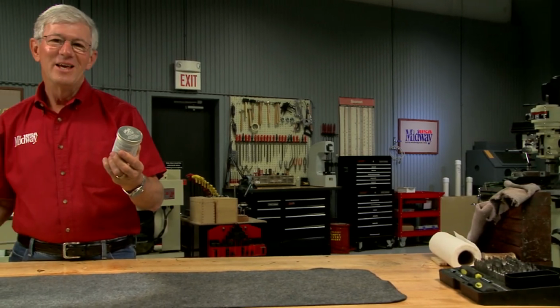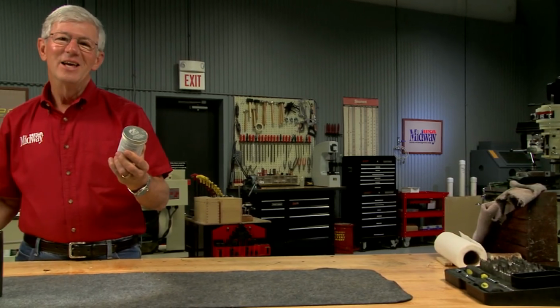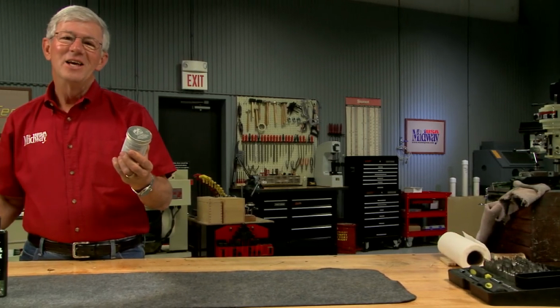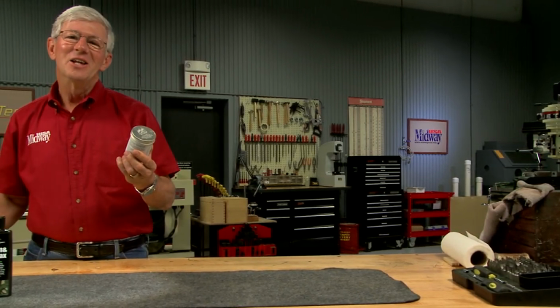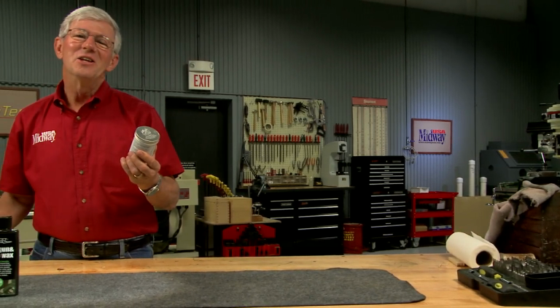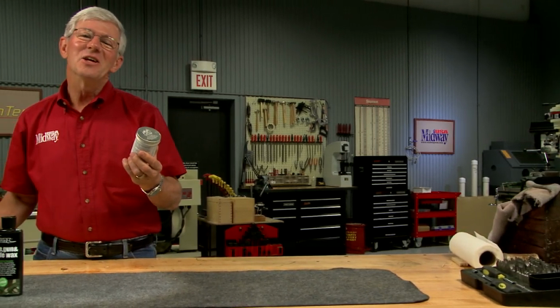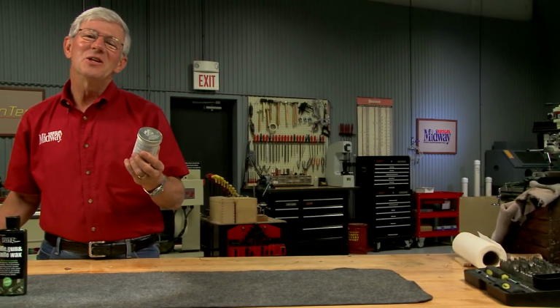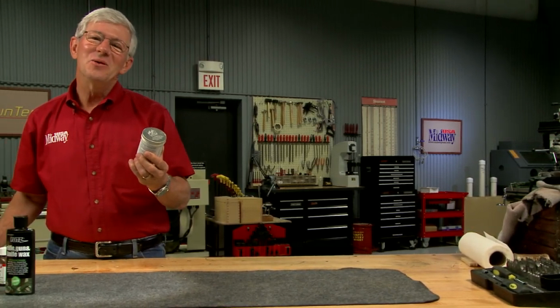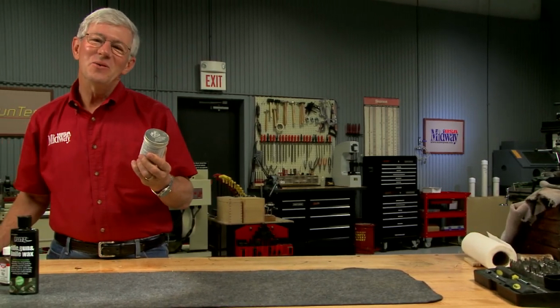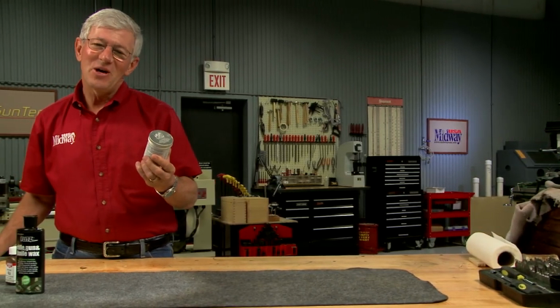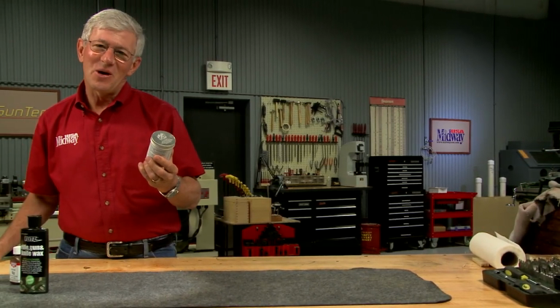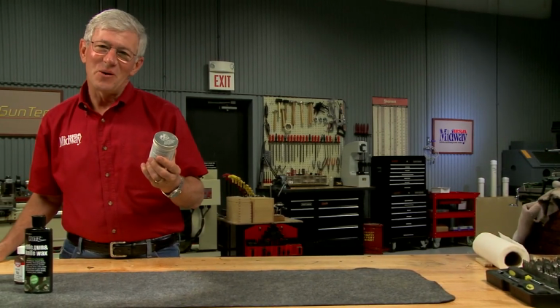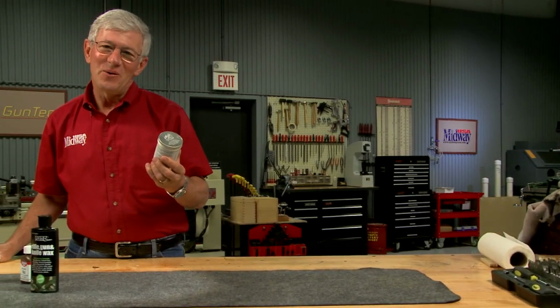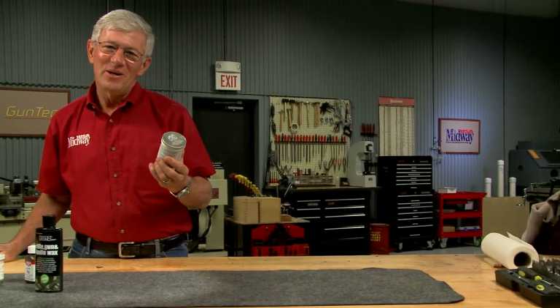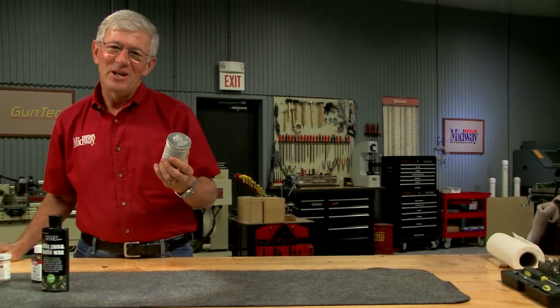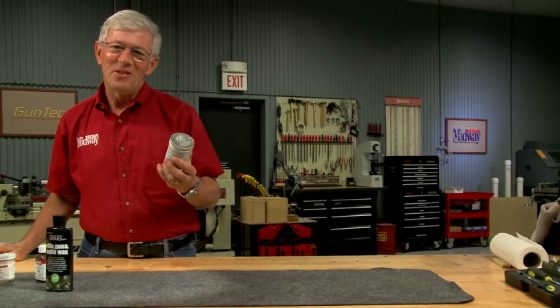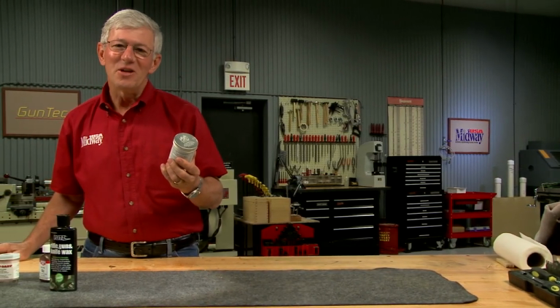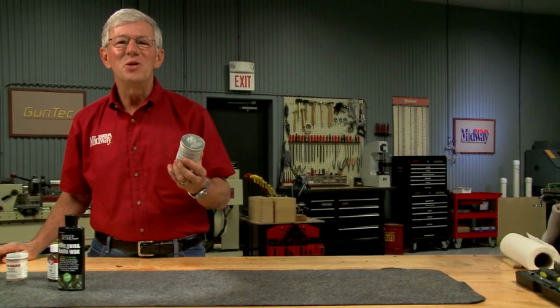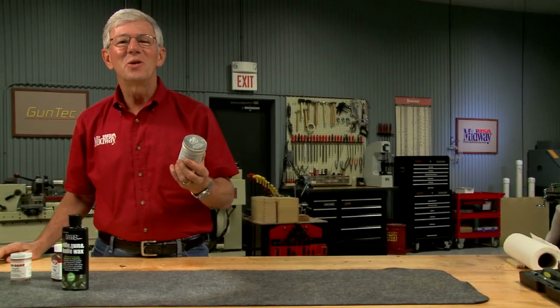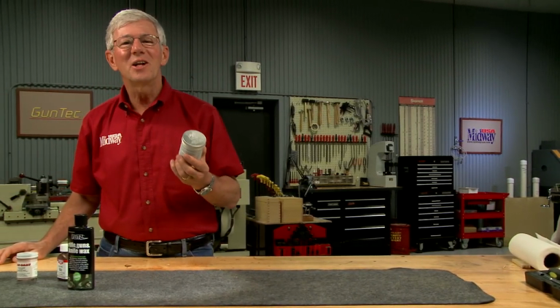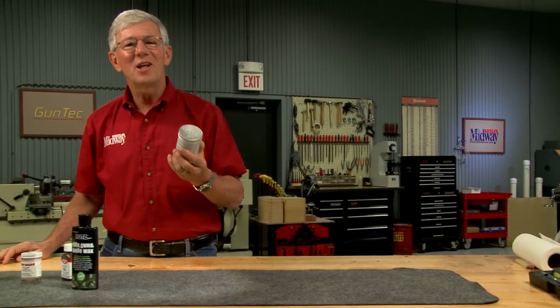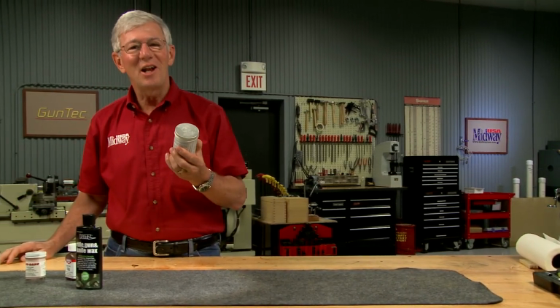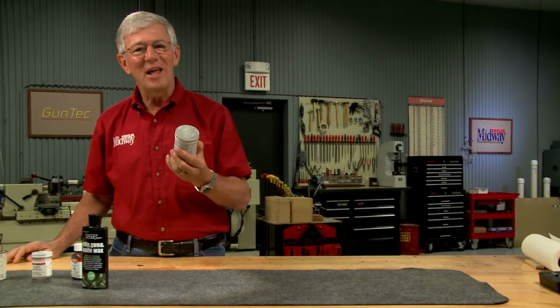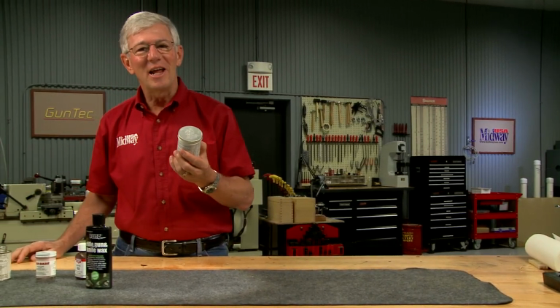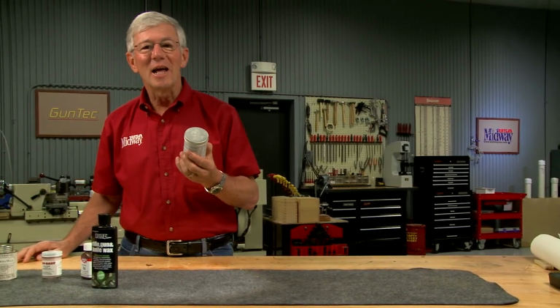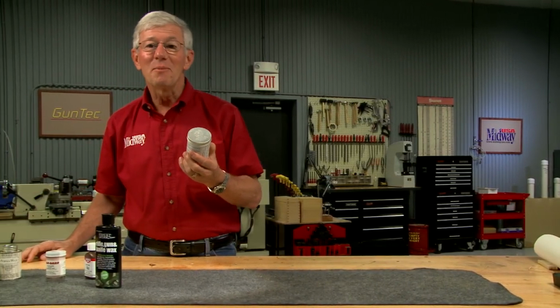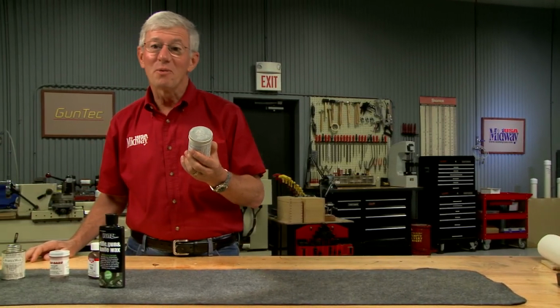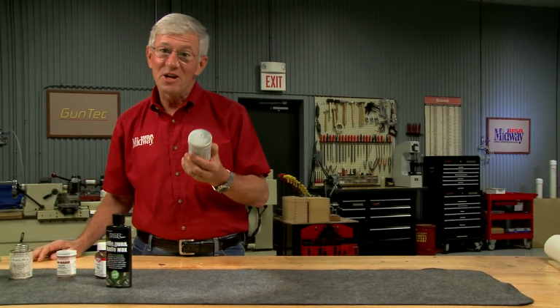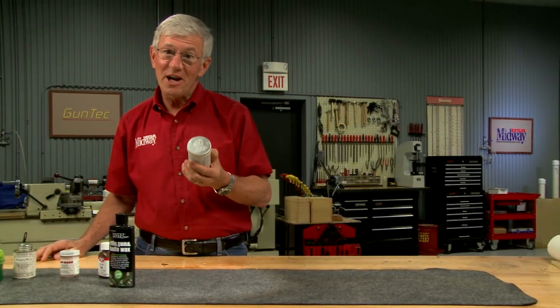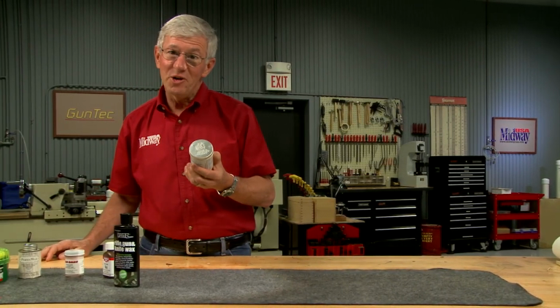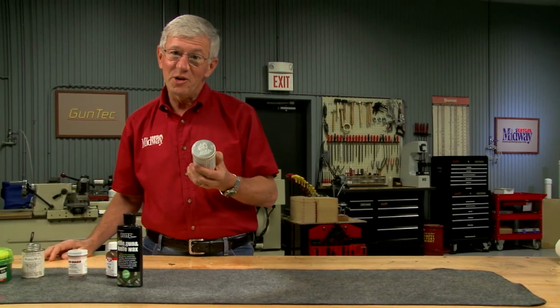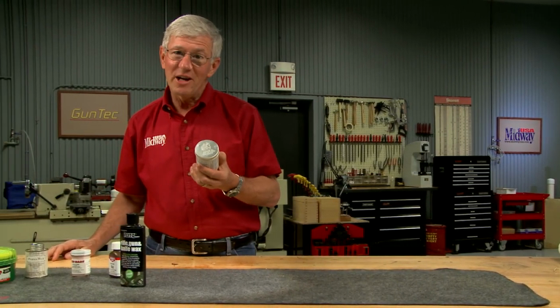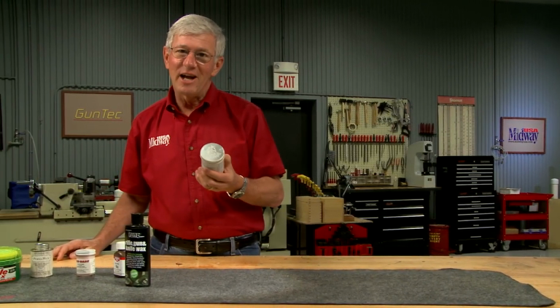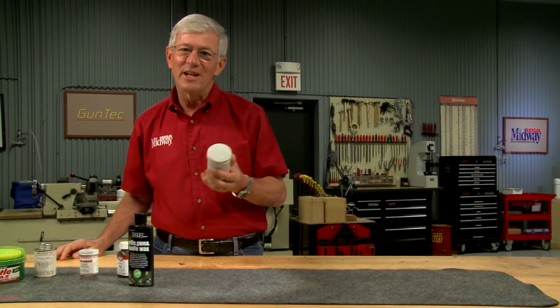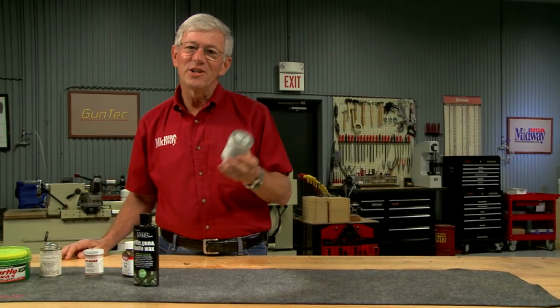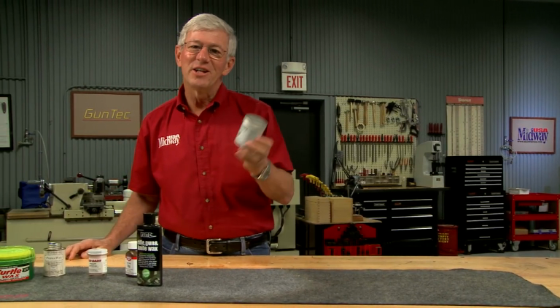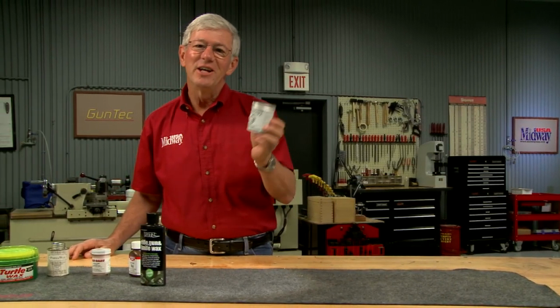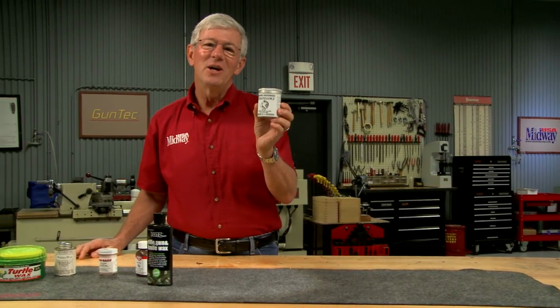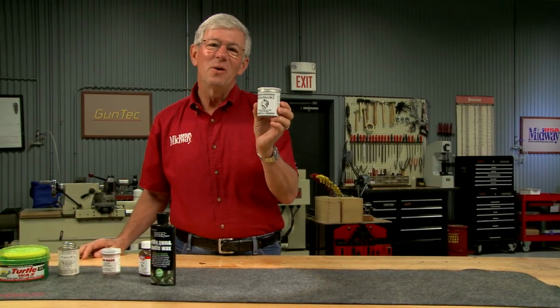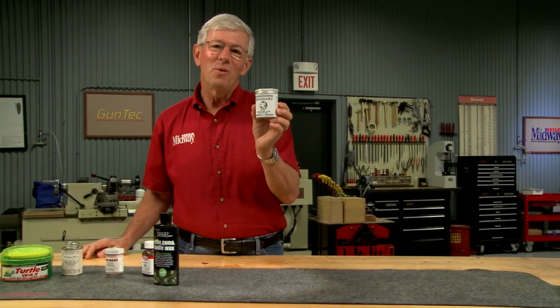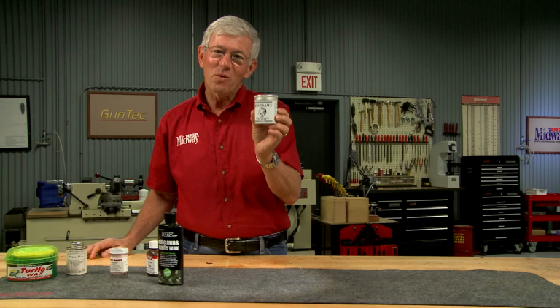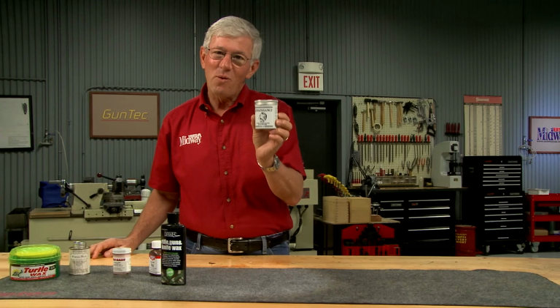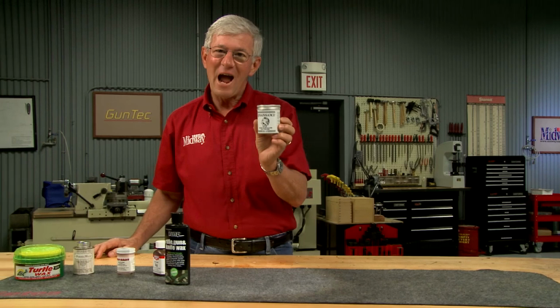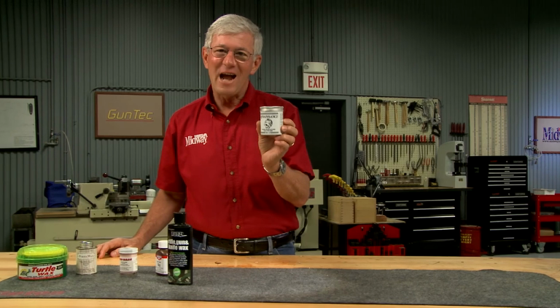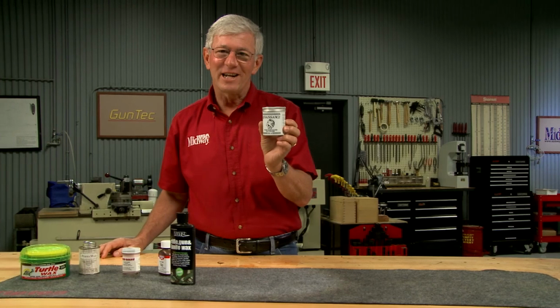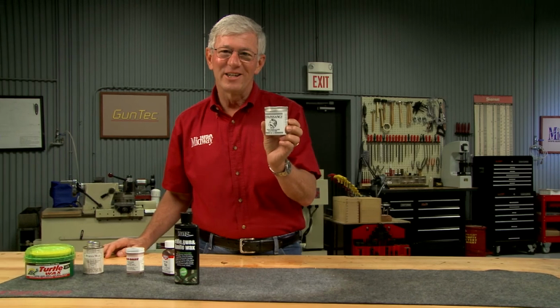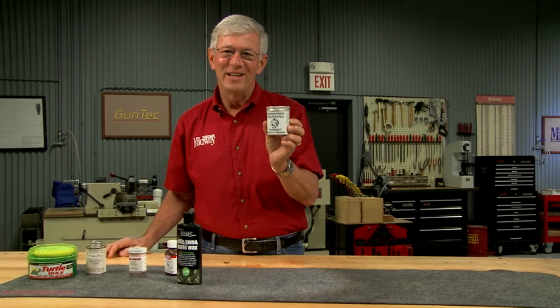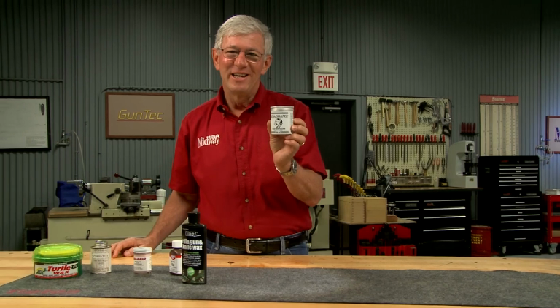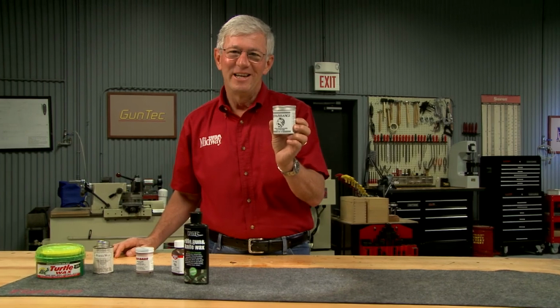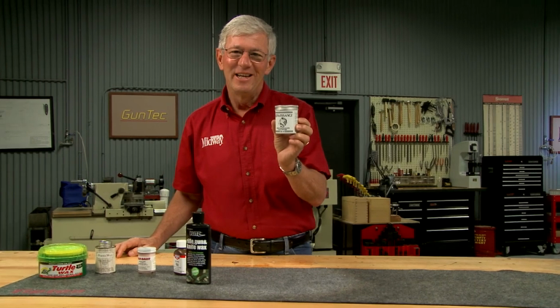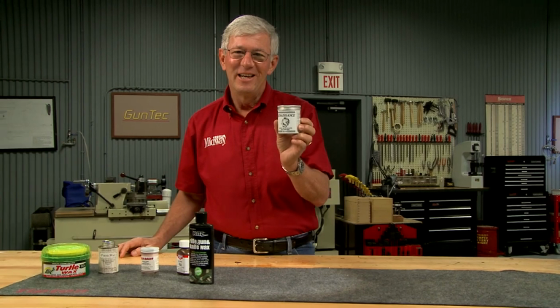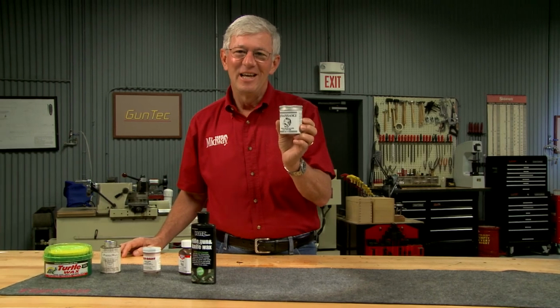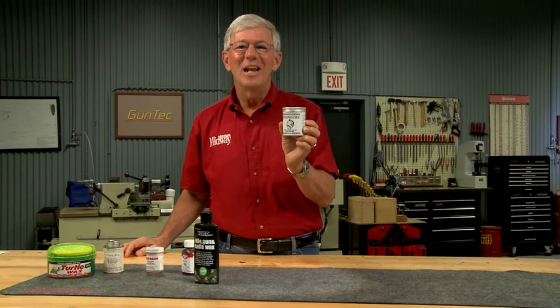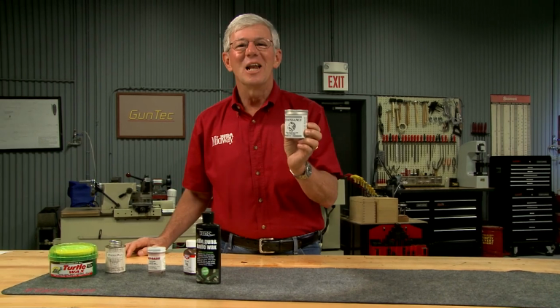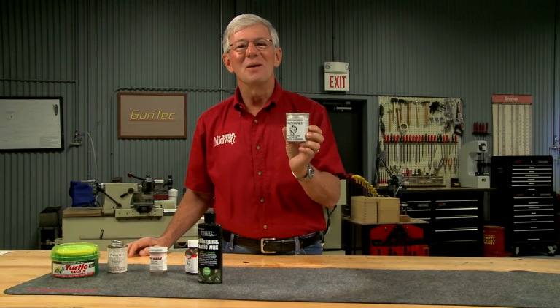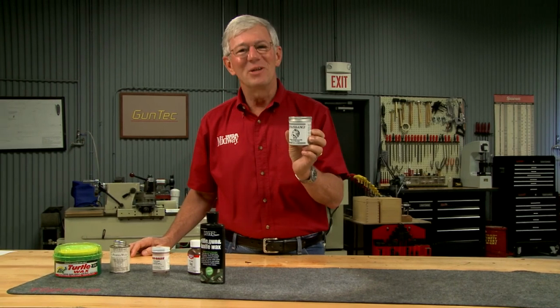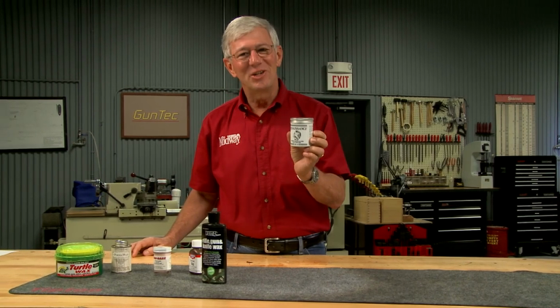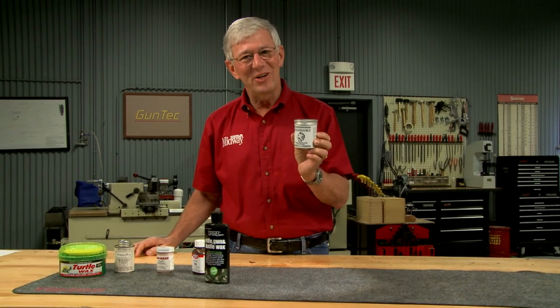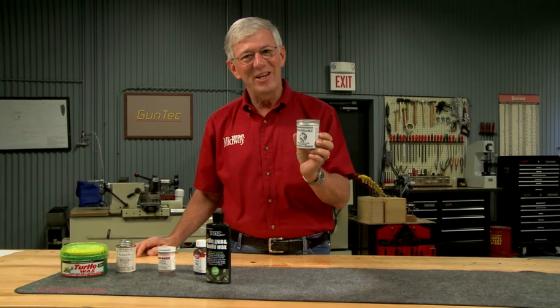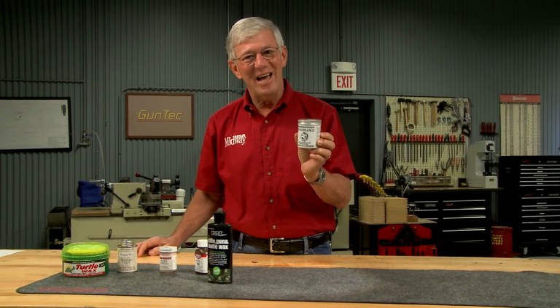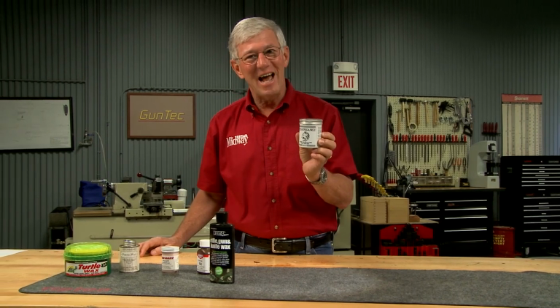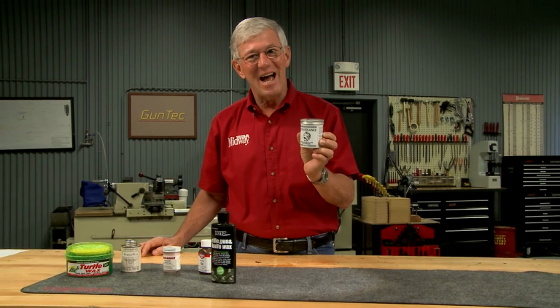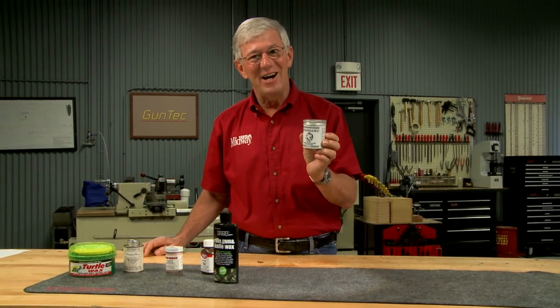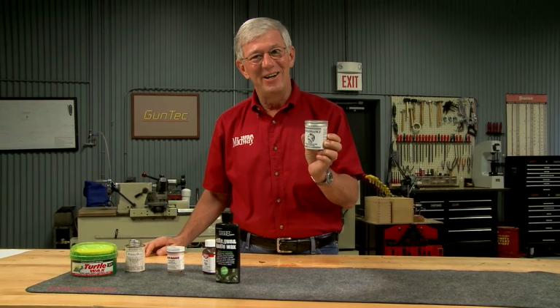Did you know that you can clean and protect your guns with wax? Let me show you how.